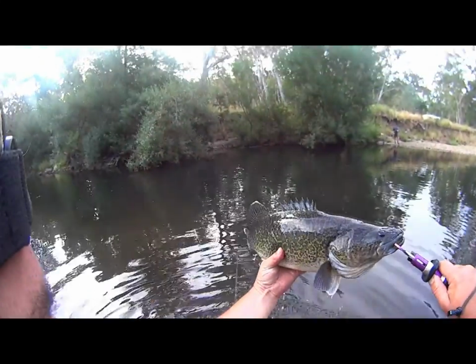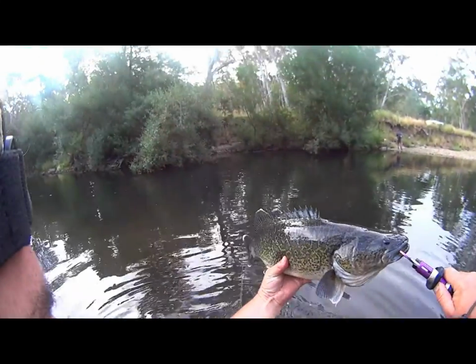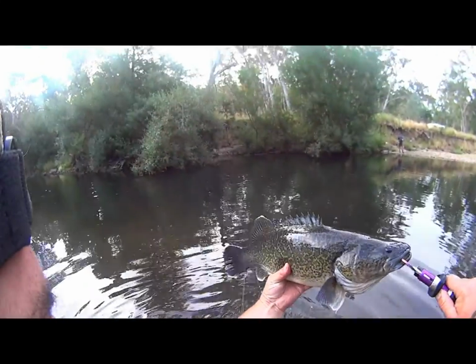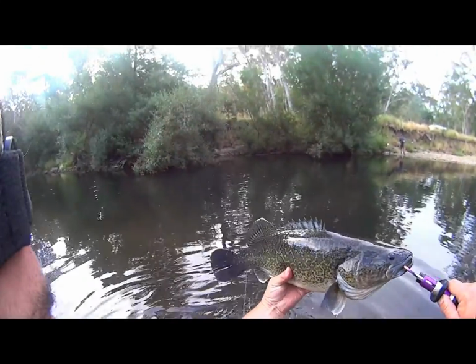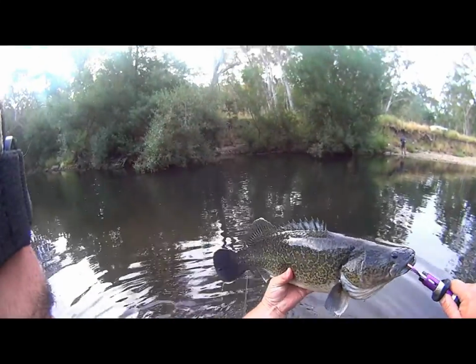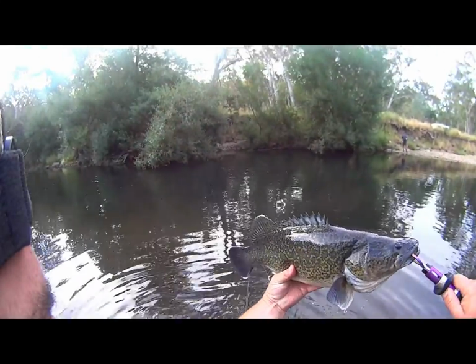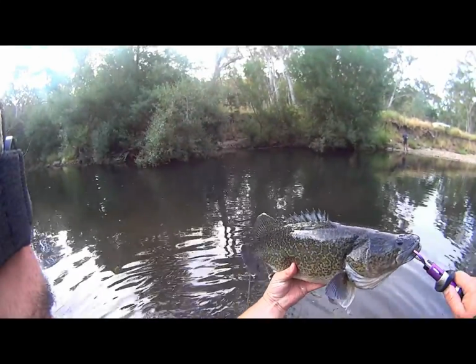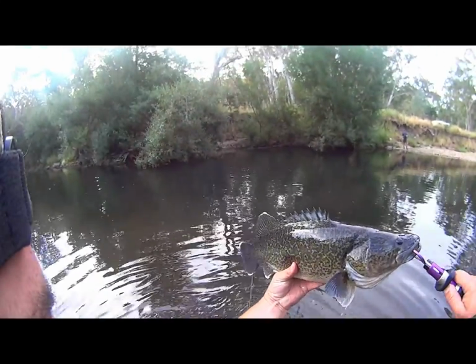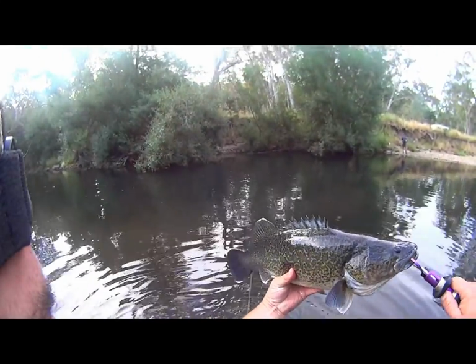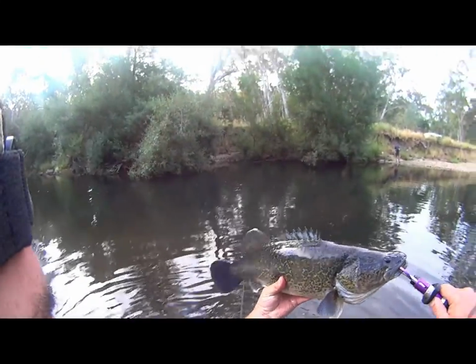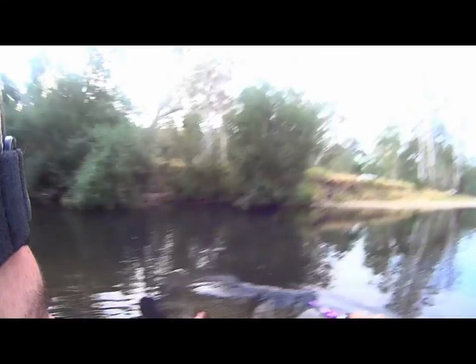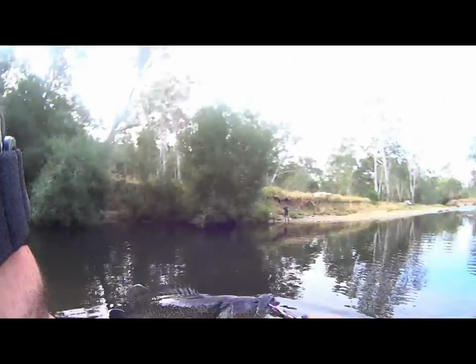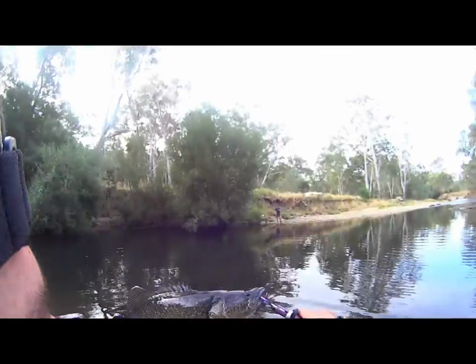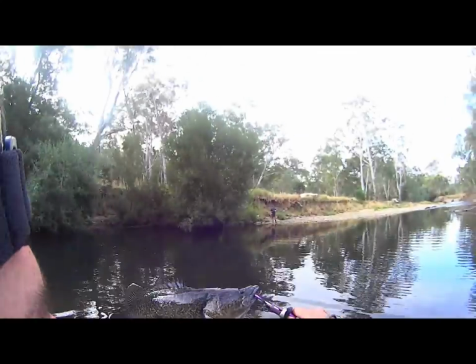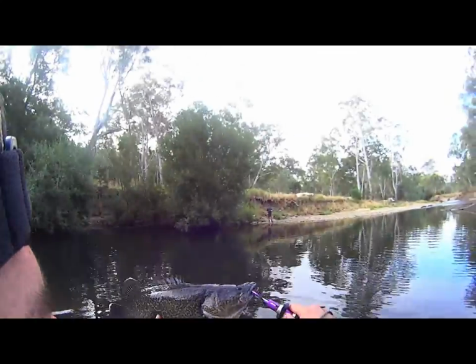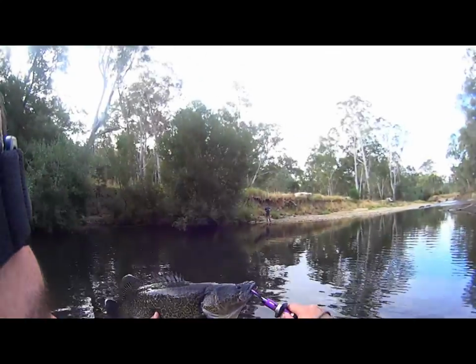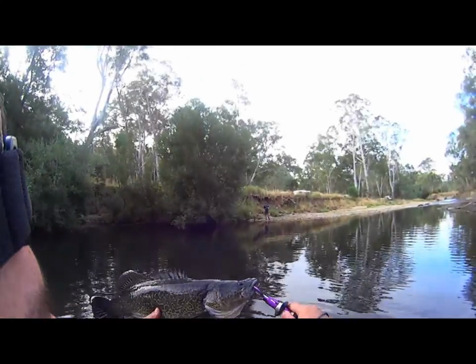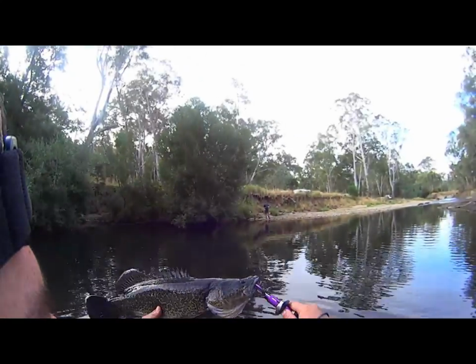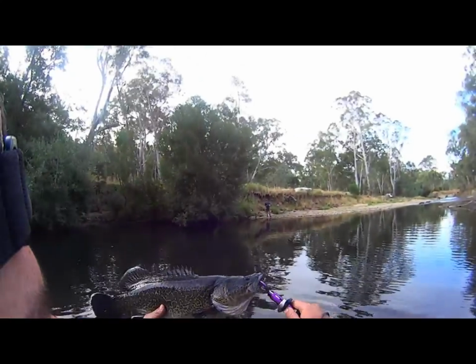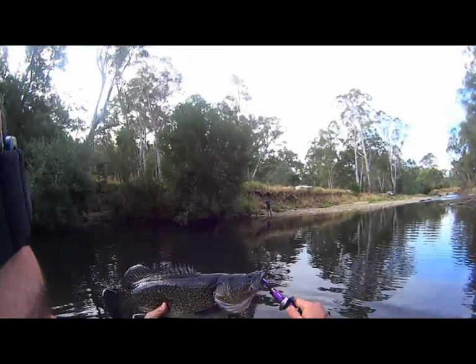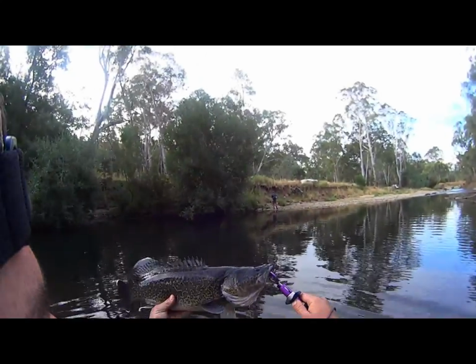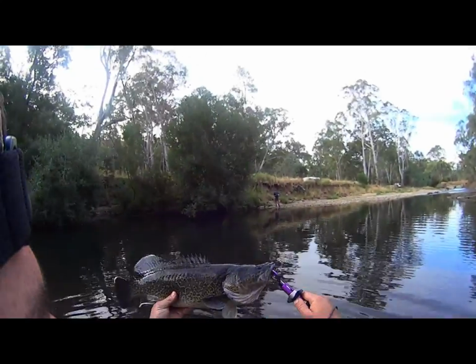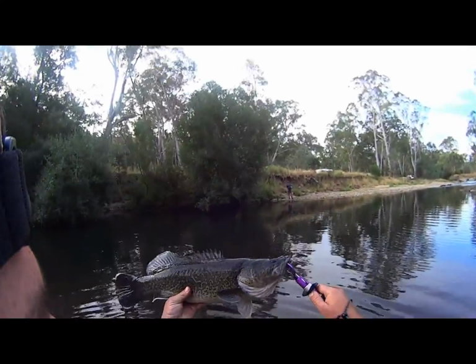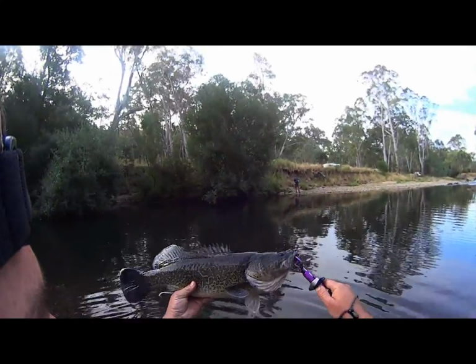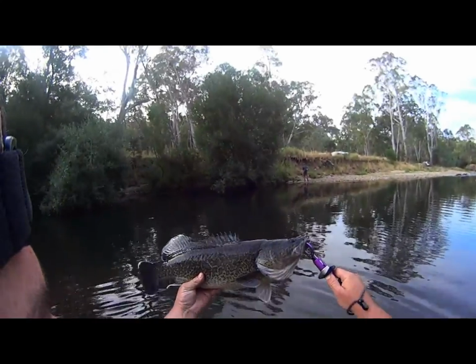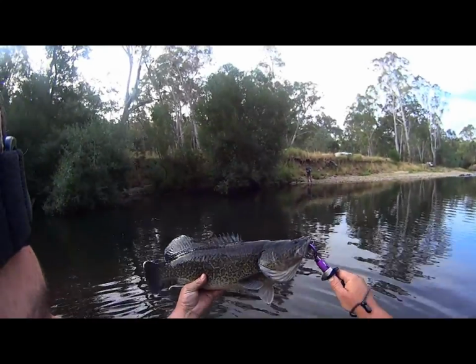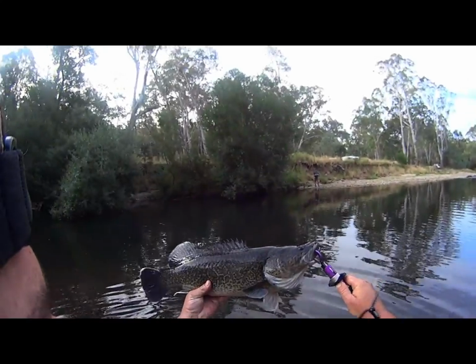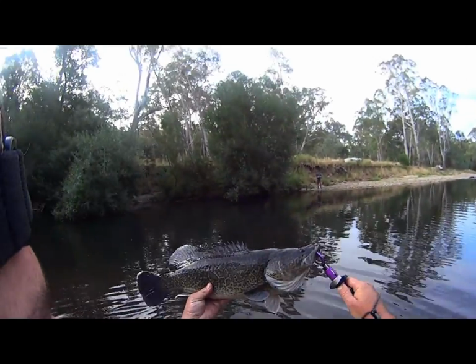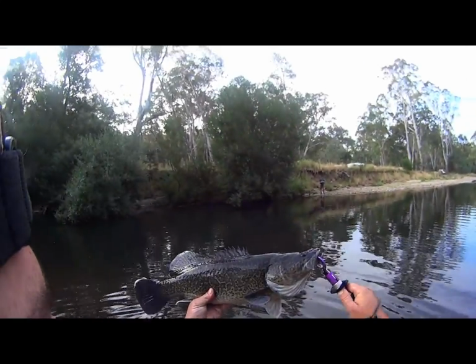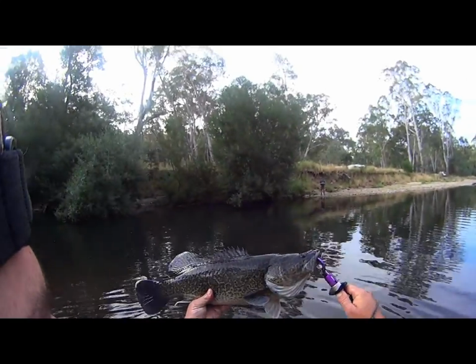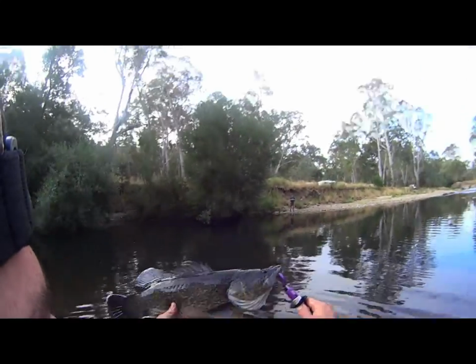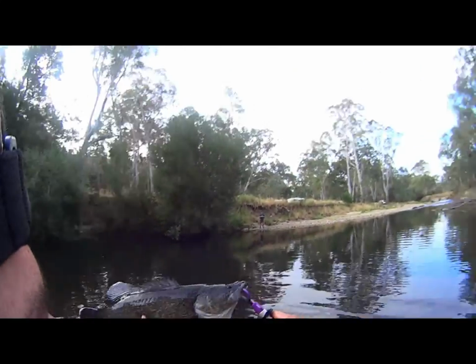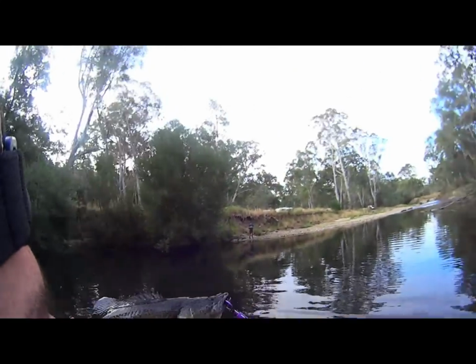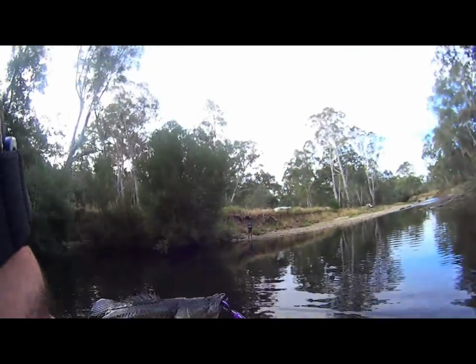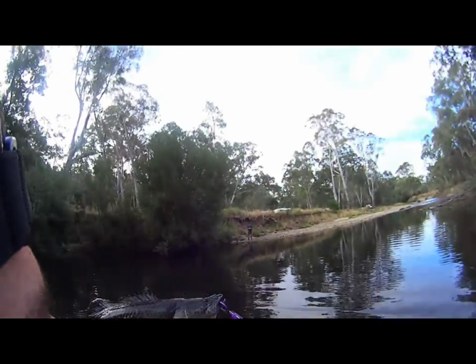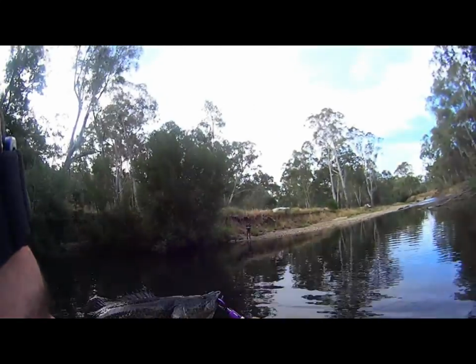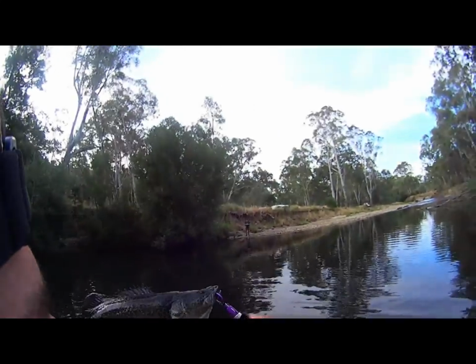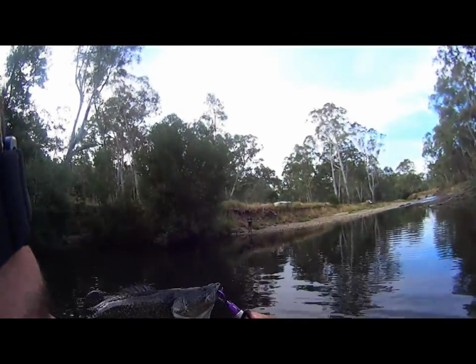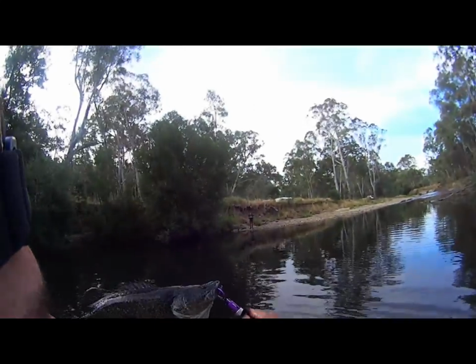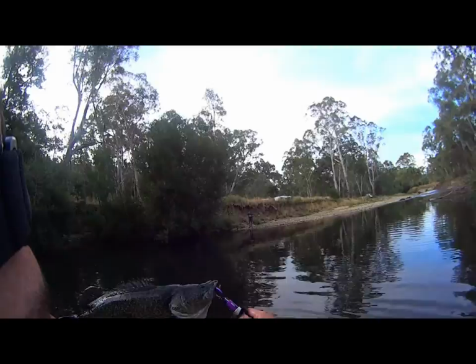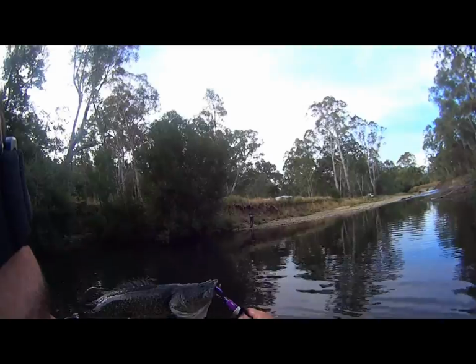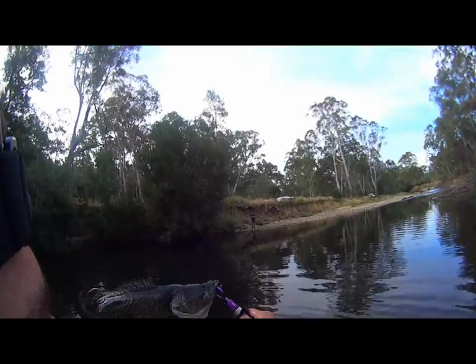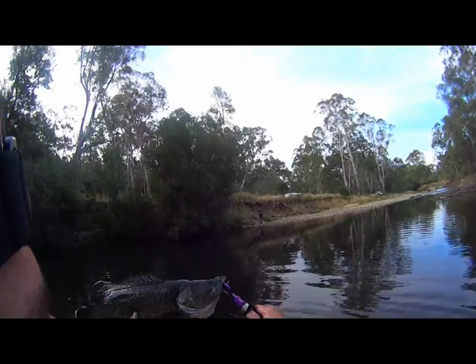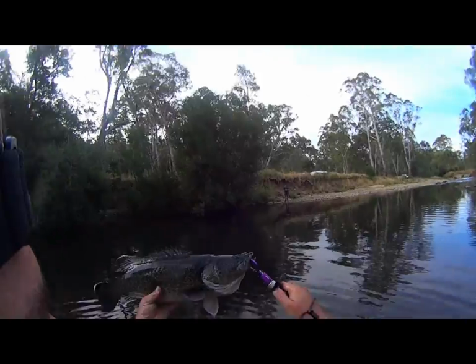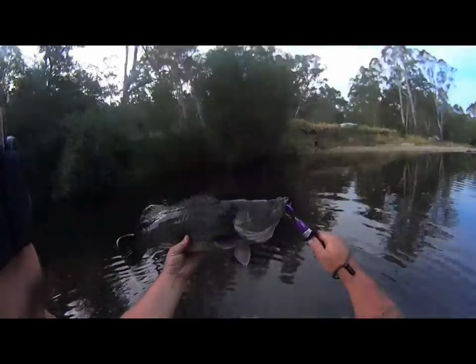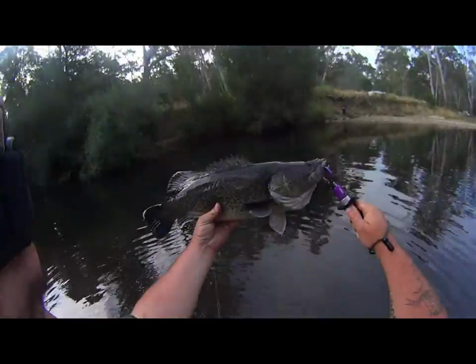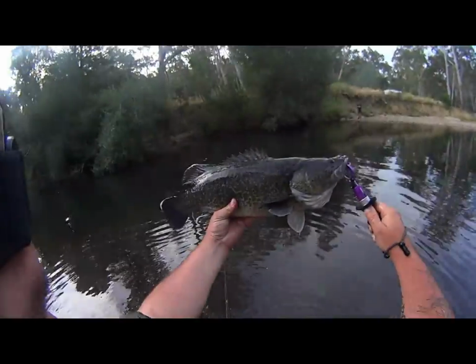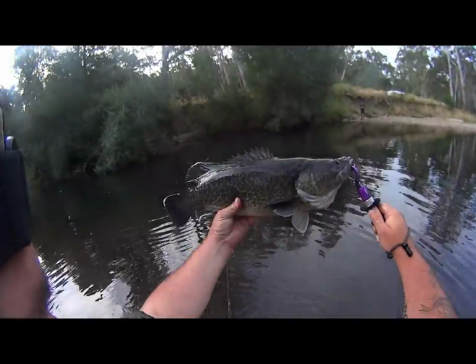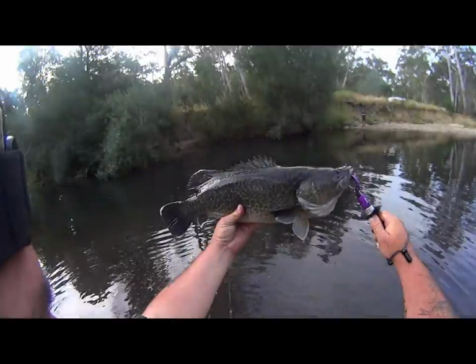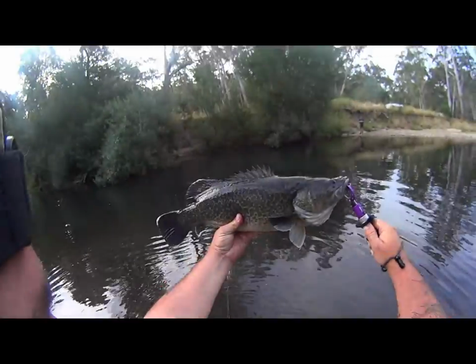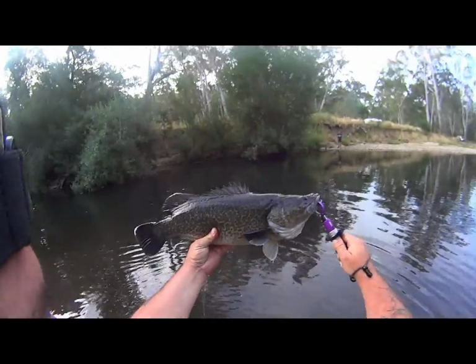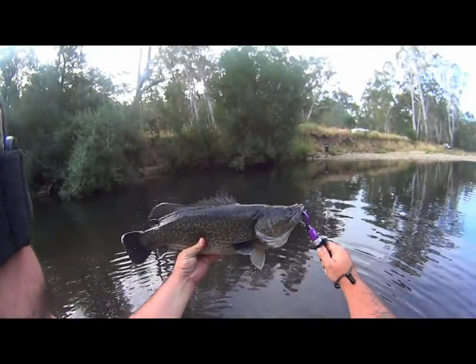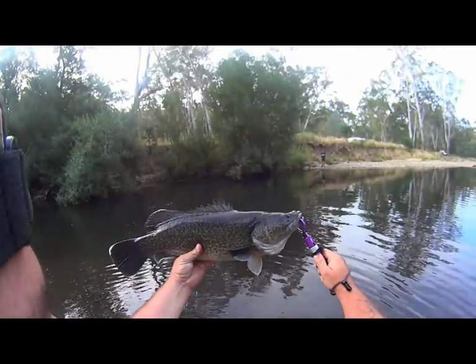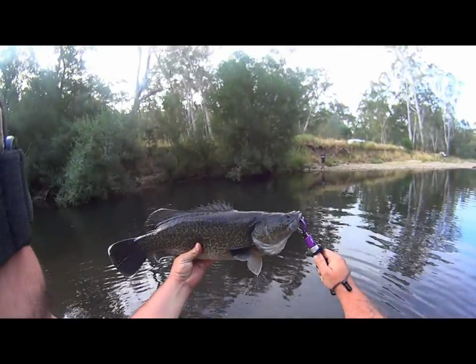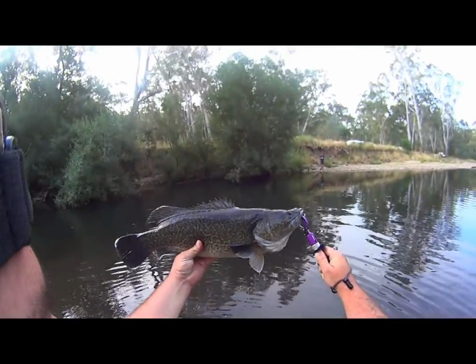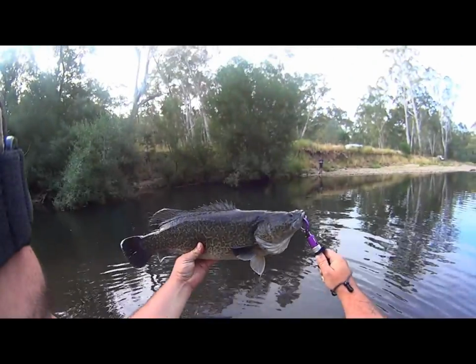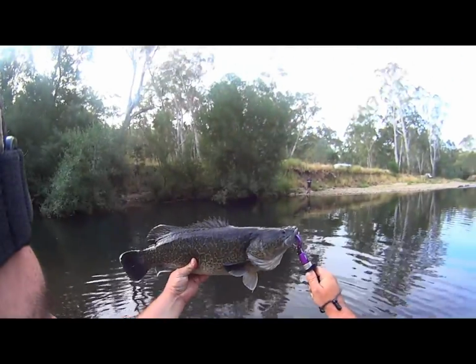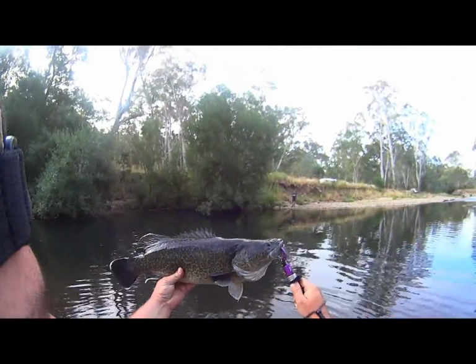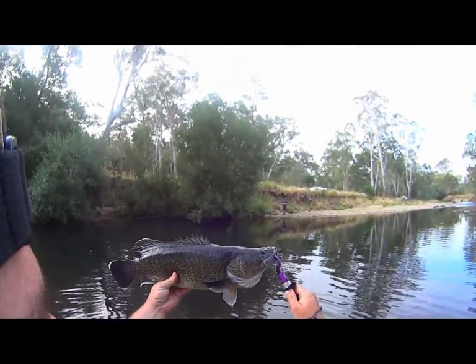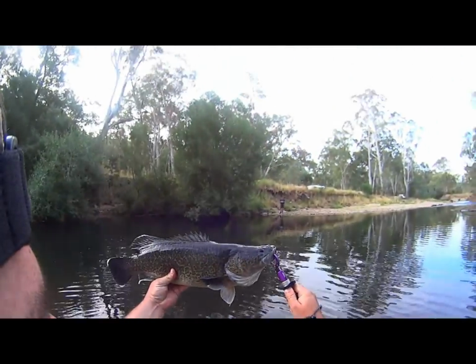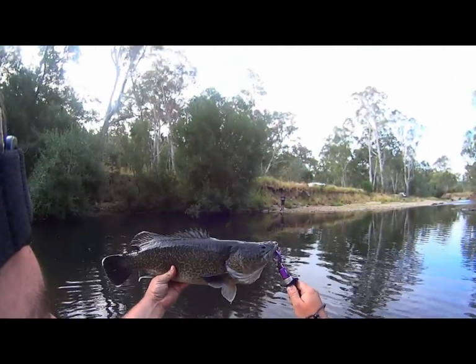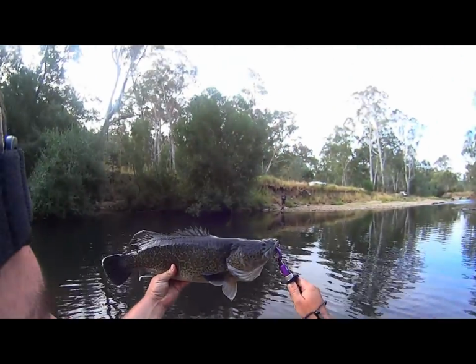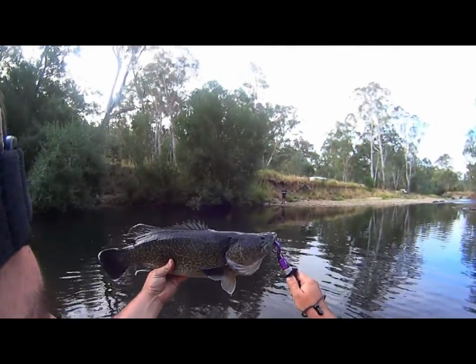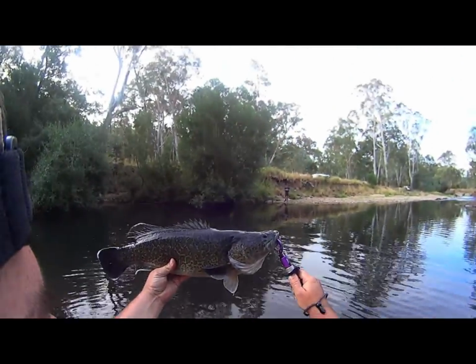Z-man soft plastic, with a little jig head called a rev head — it's got a little blade on it. Not a bad fish.